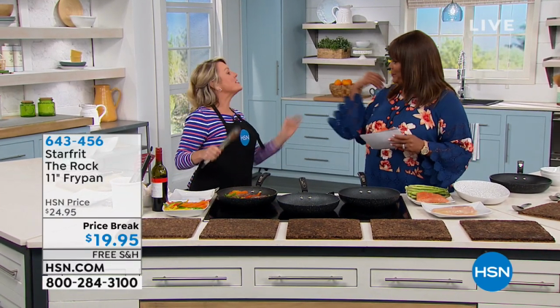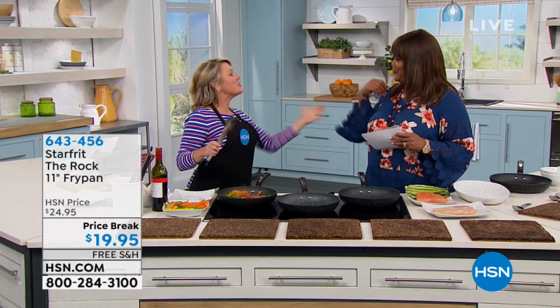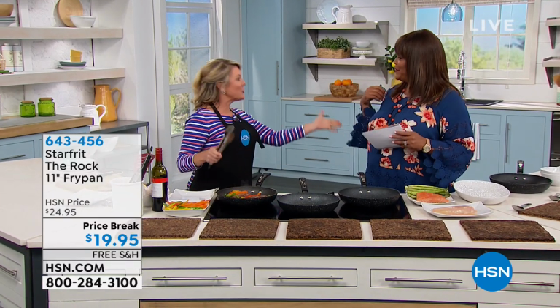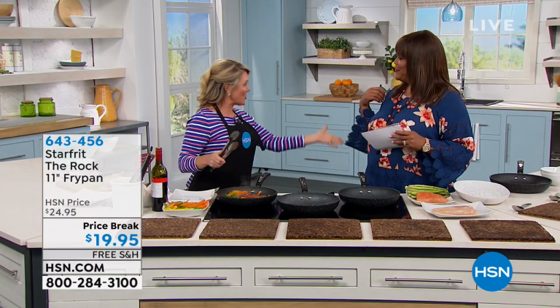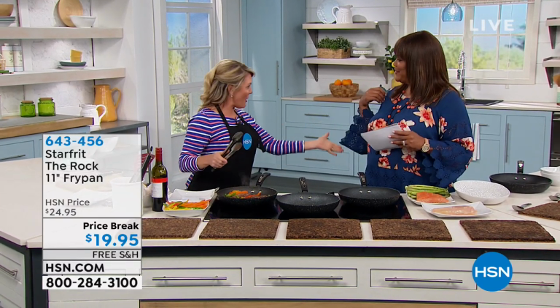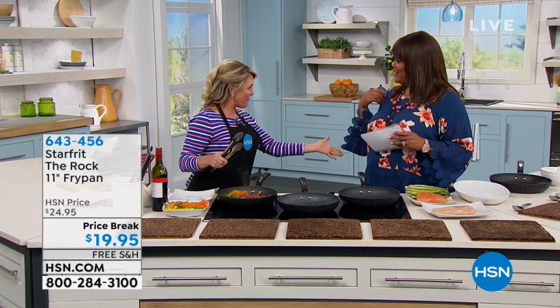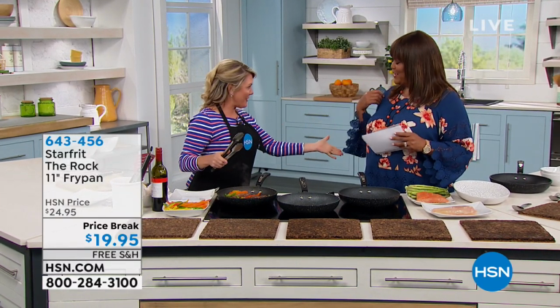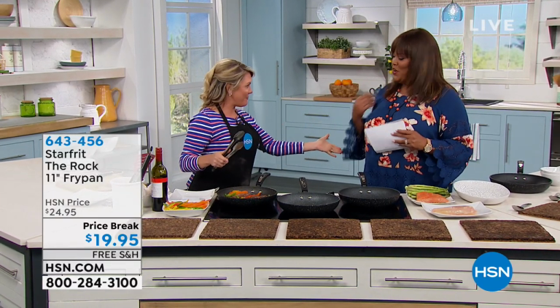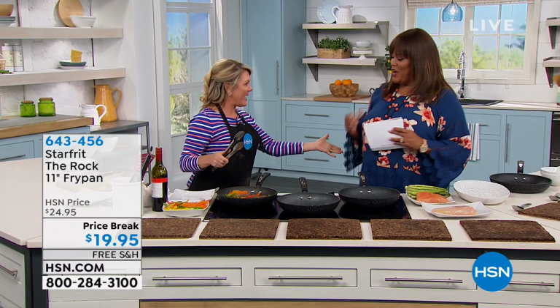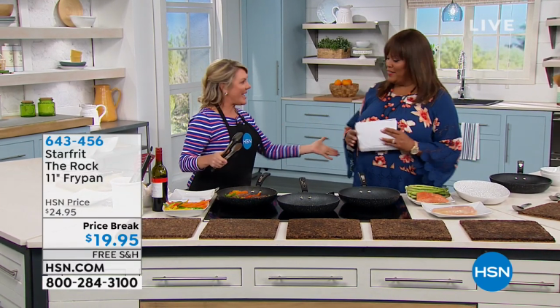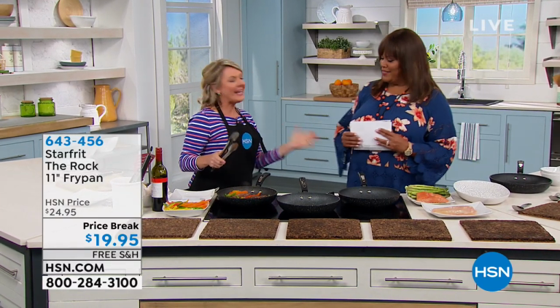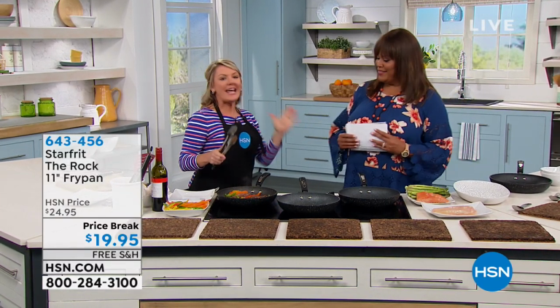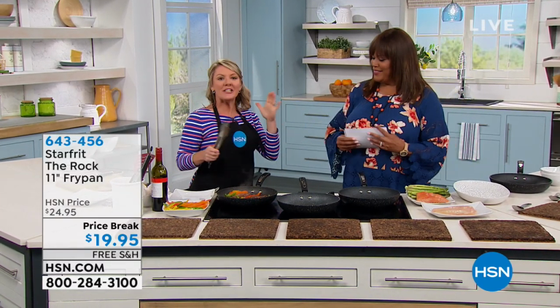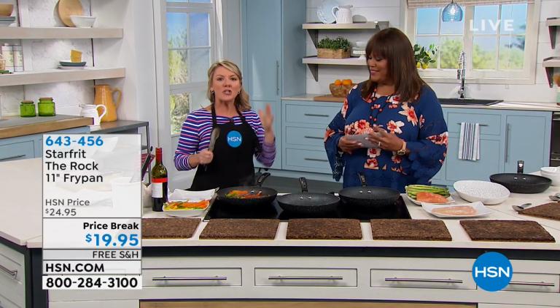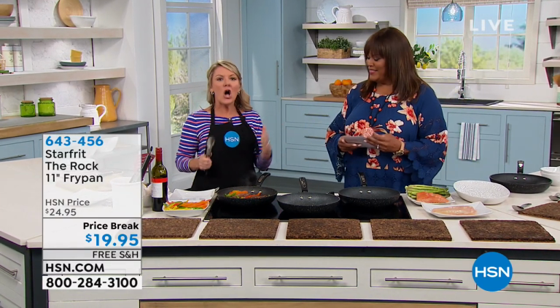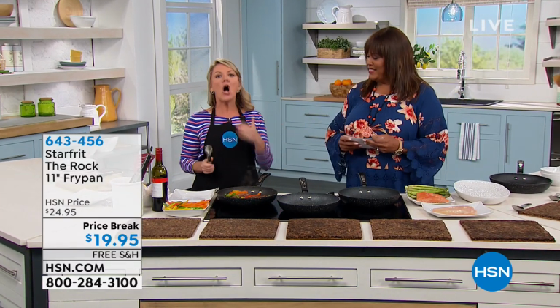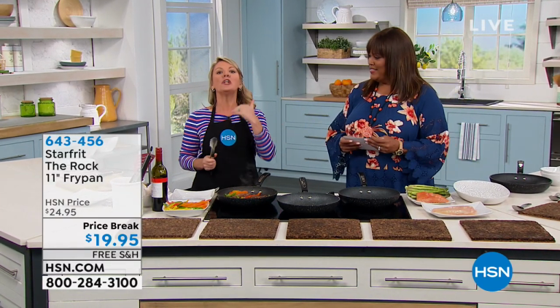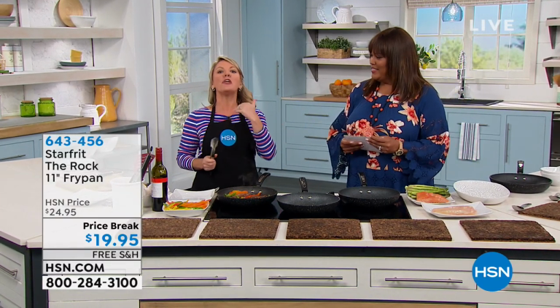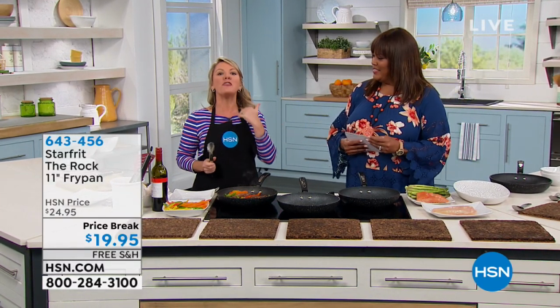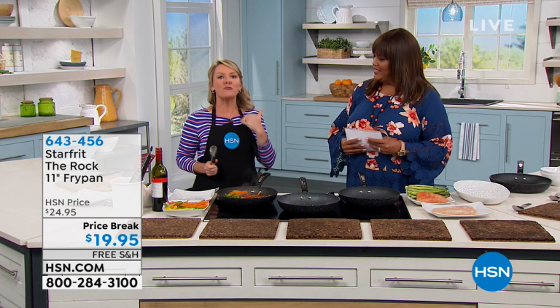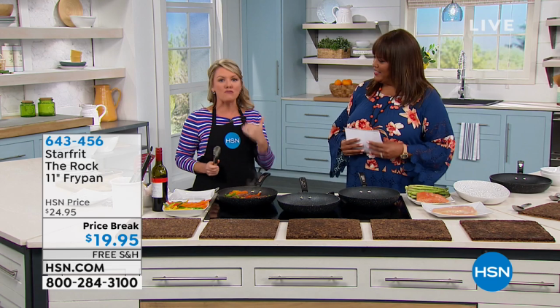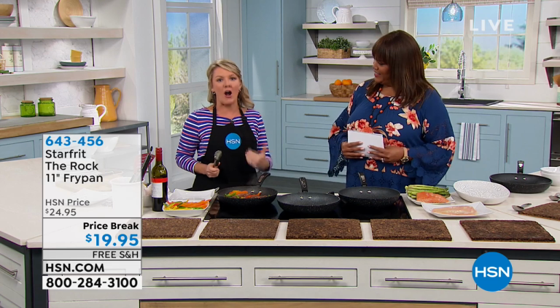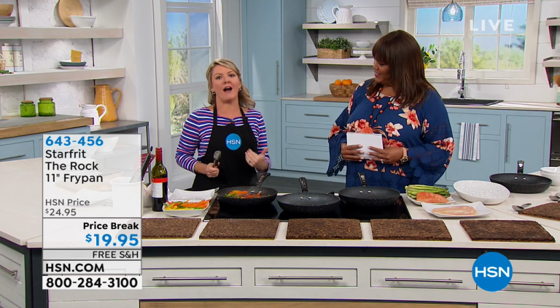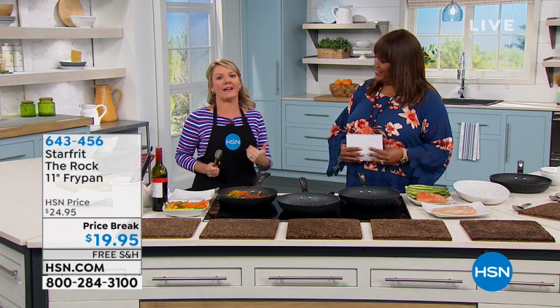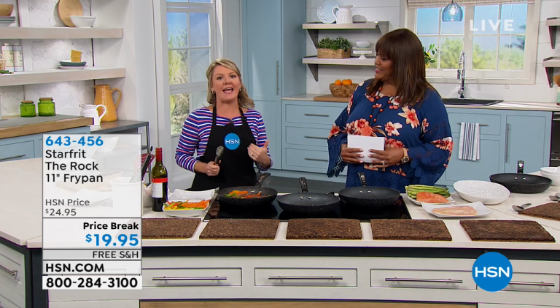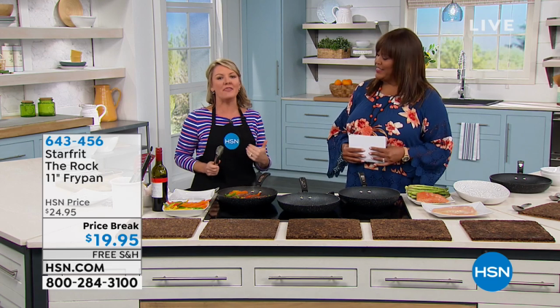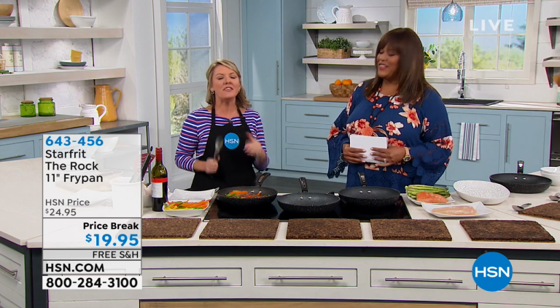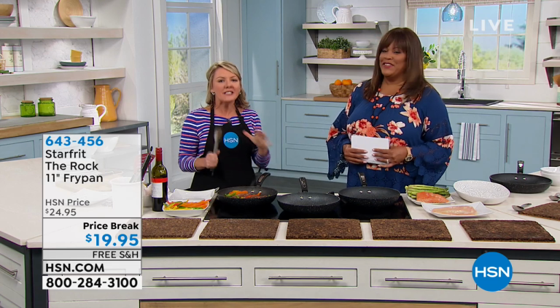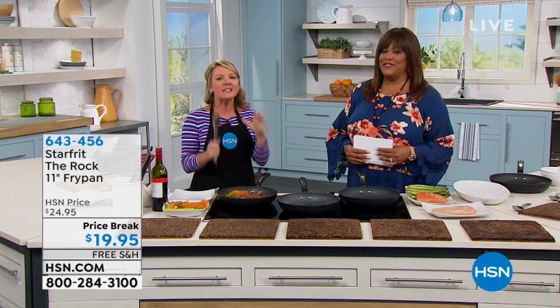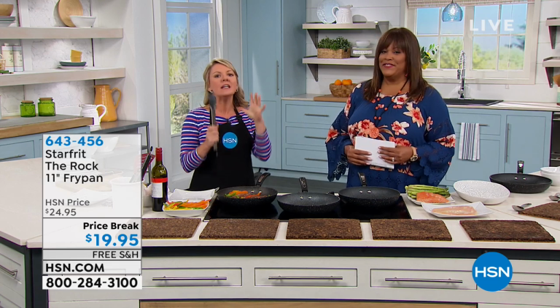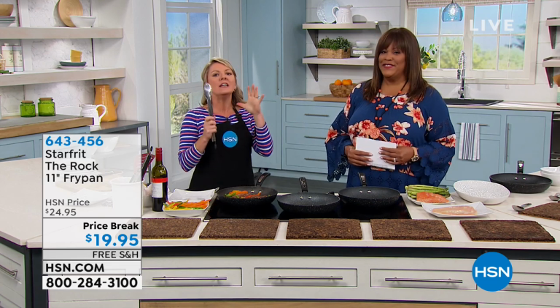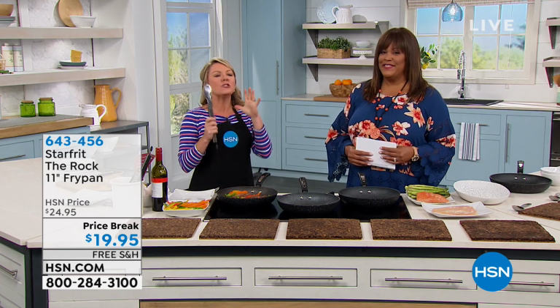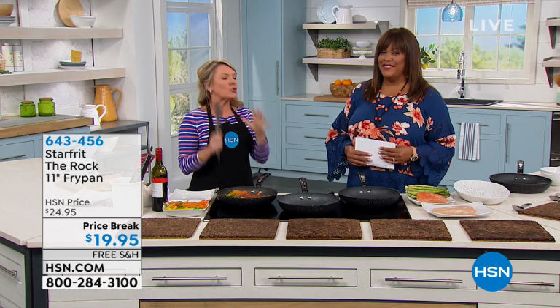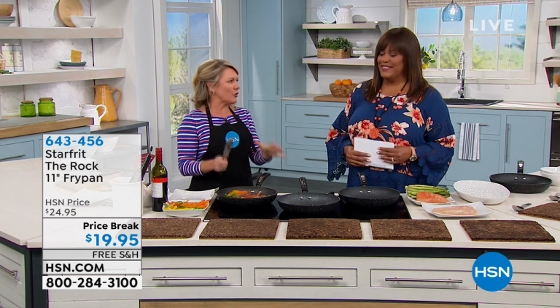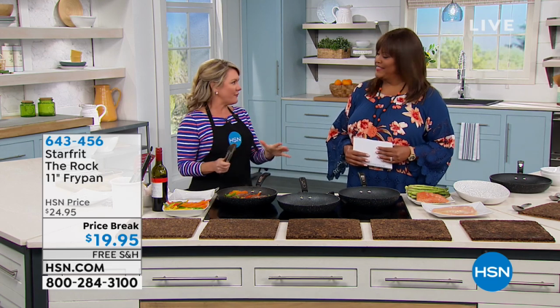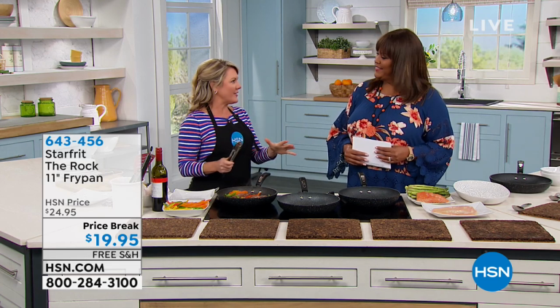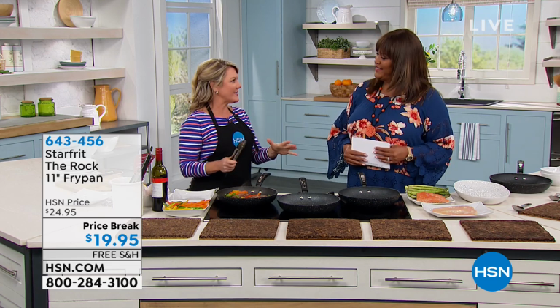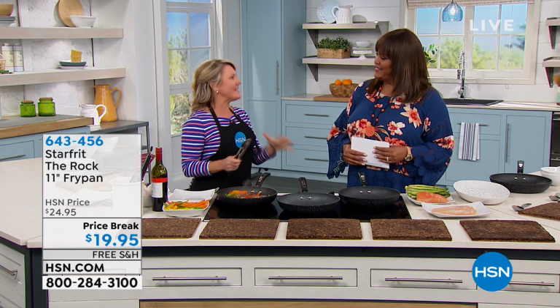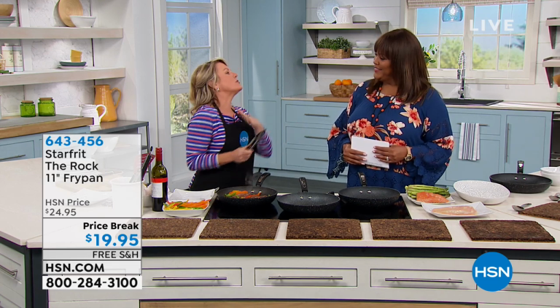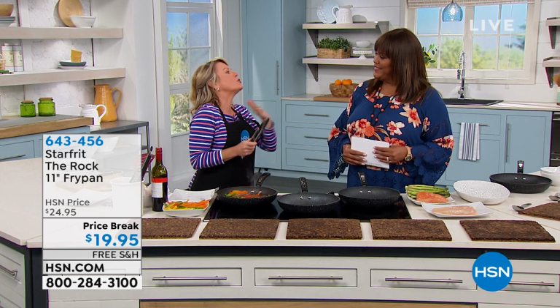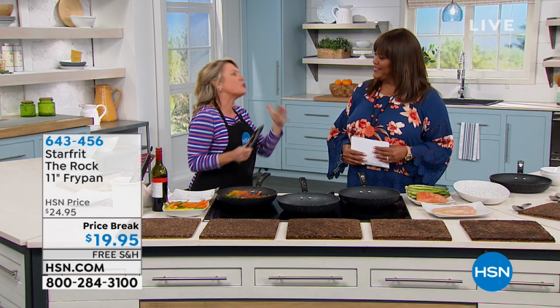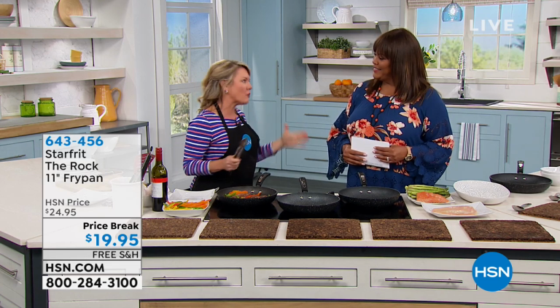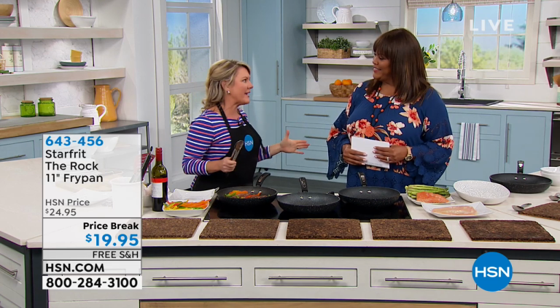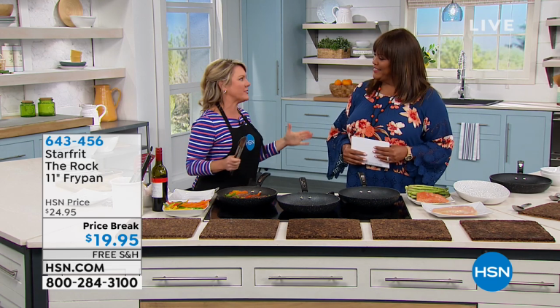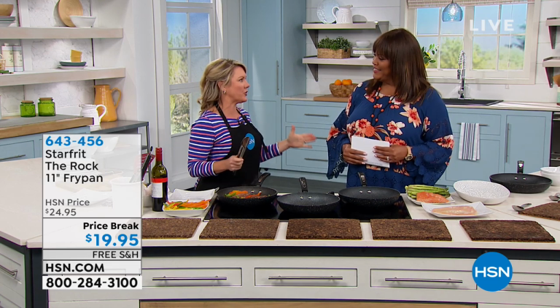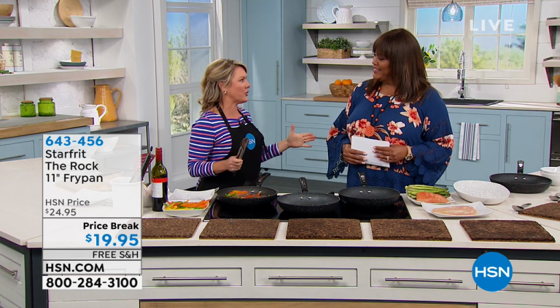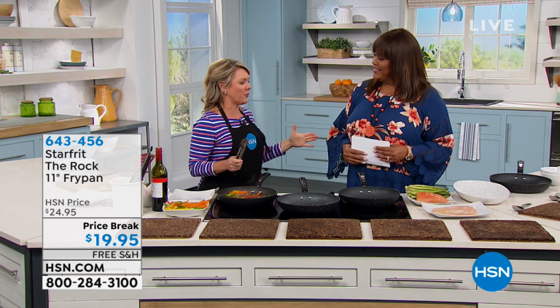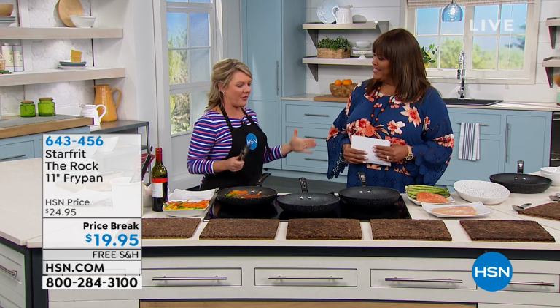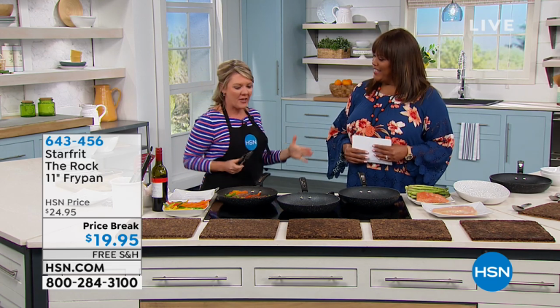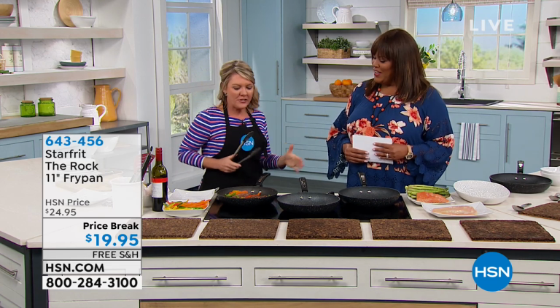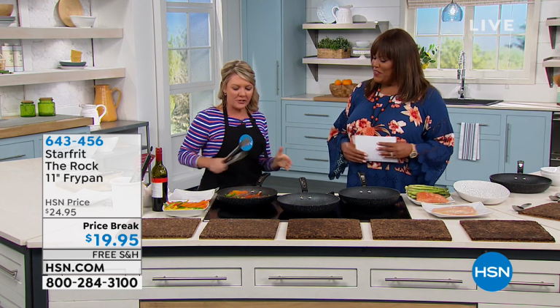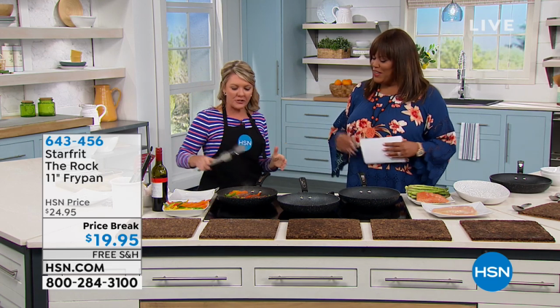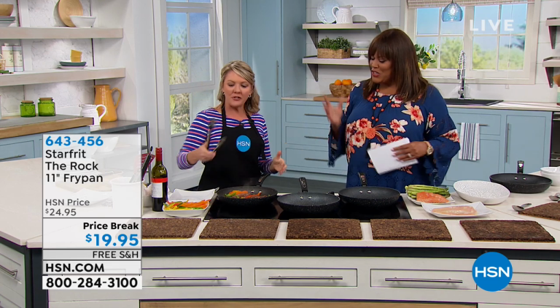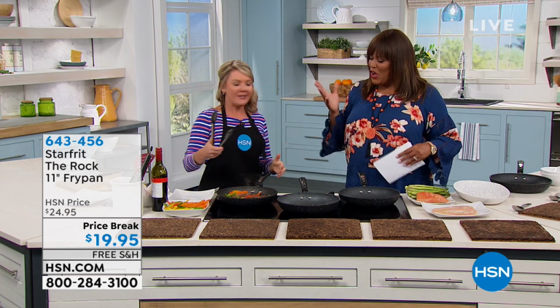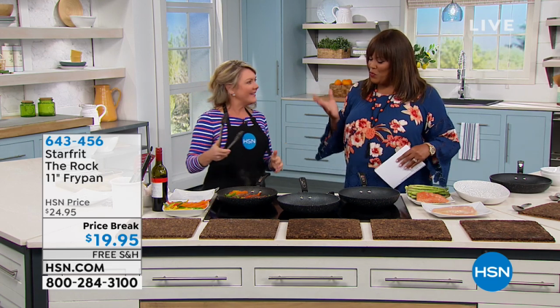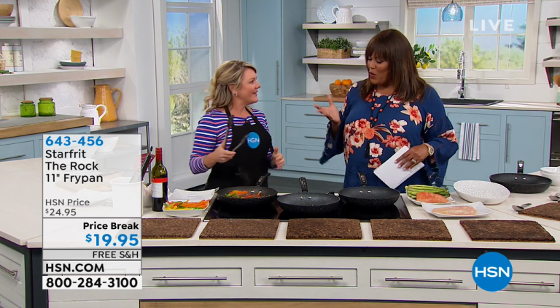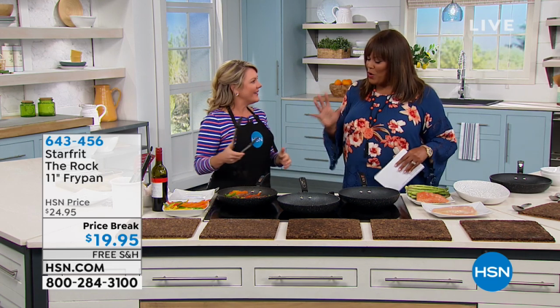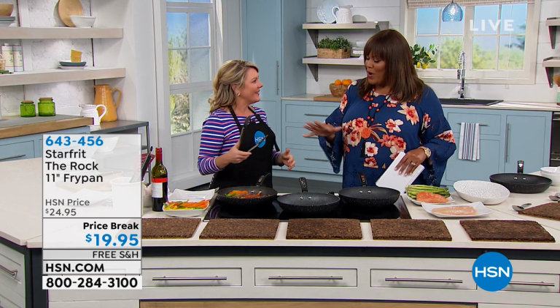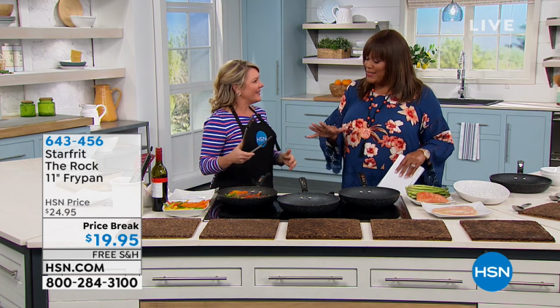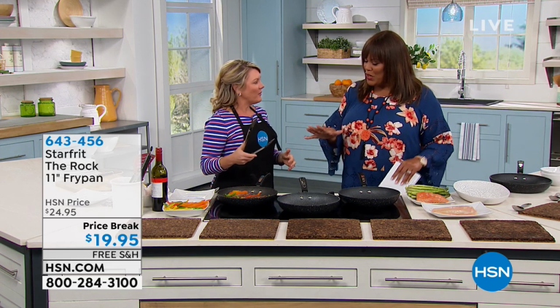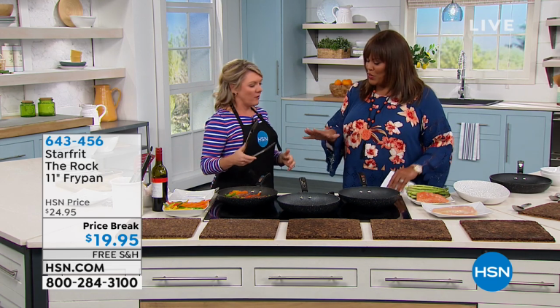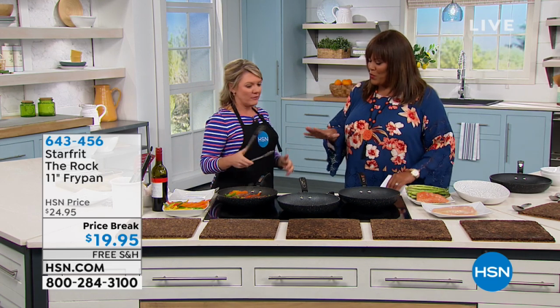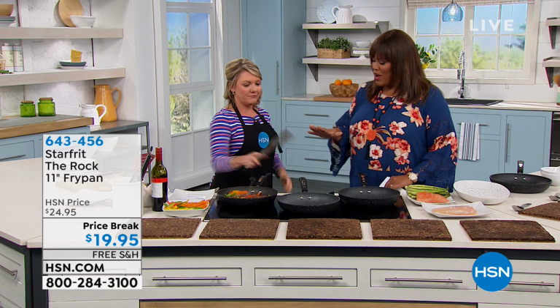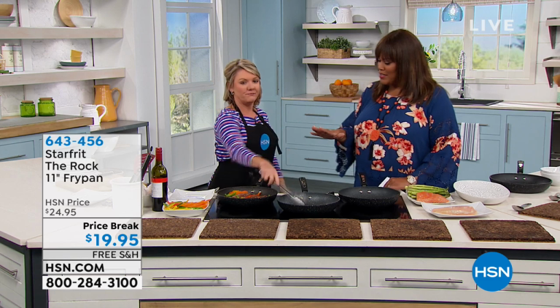This is the Starfrit pan and it's called The Rock, and this surface is great to cook with. I love that it's called The Rock. Why is it called The Rock?